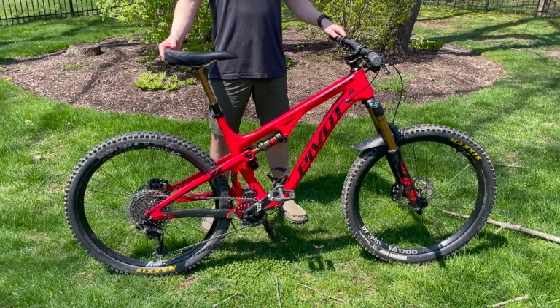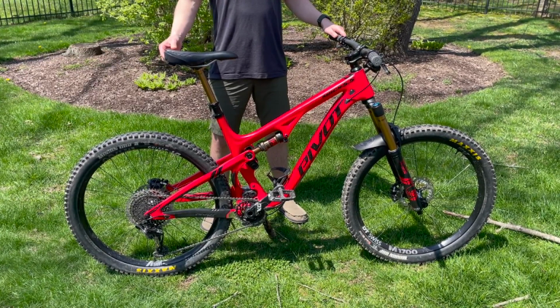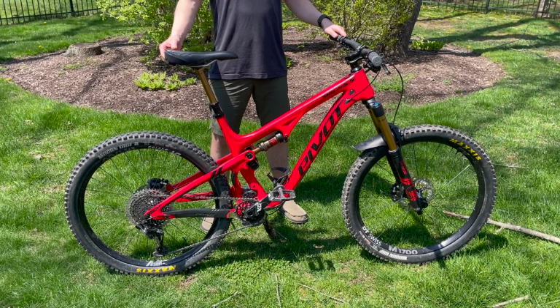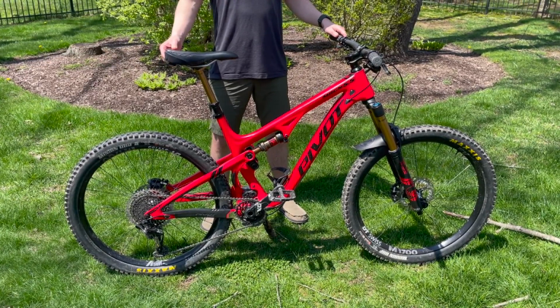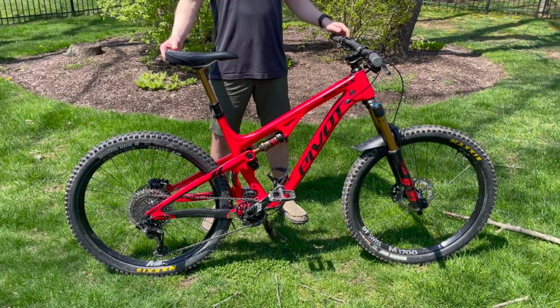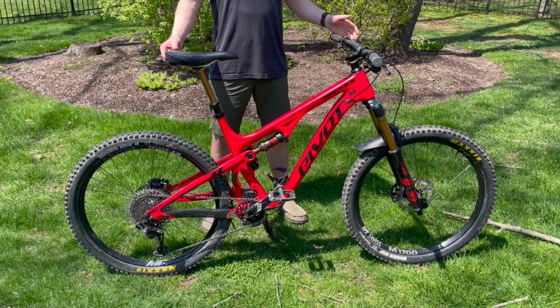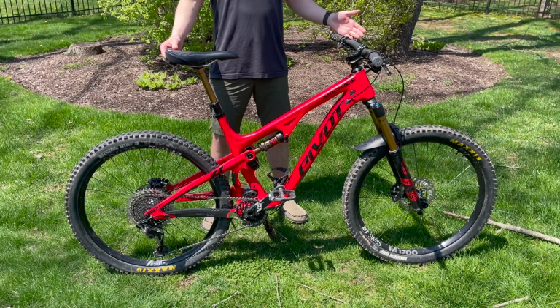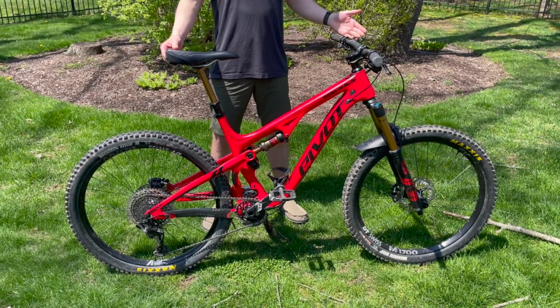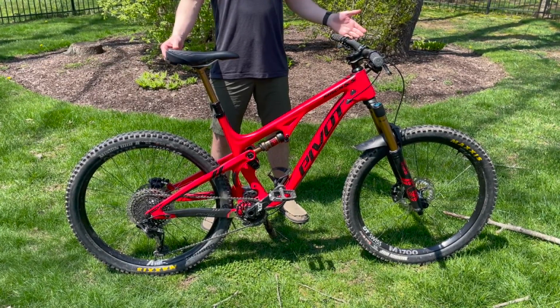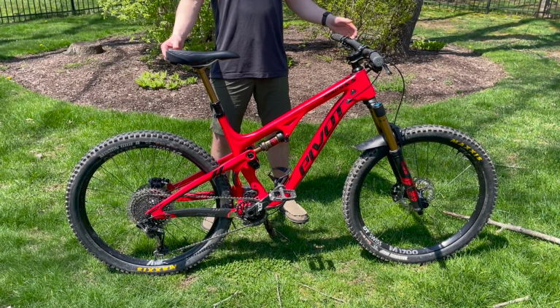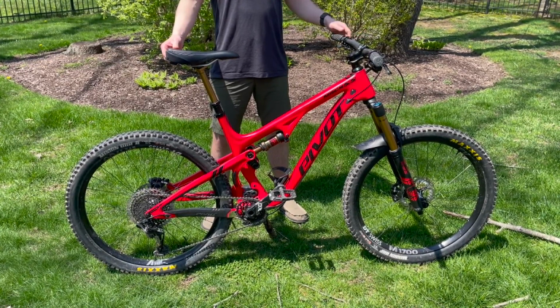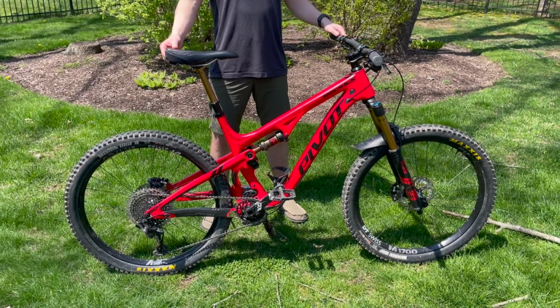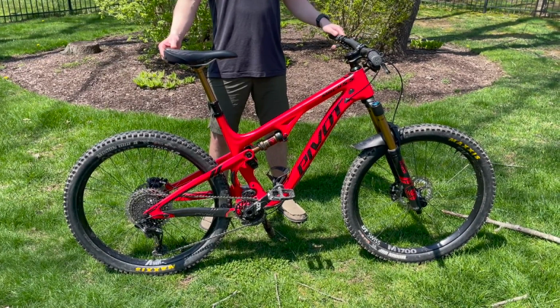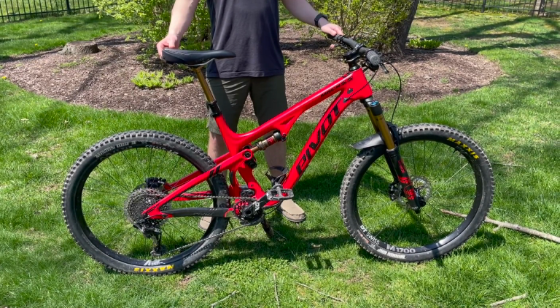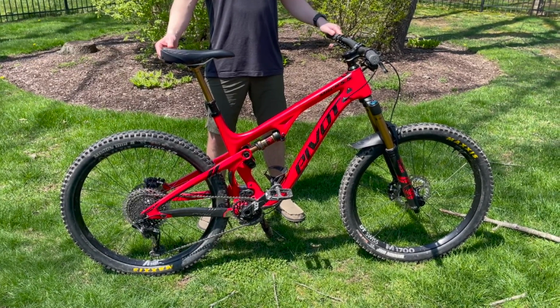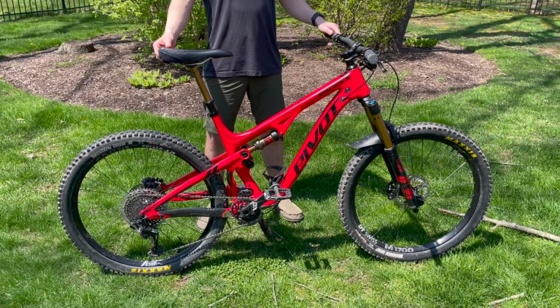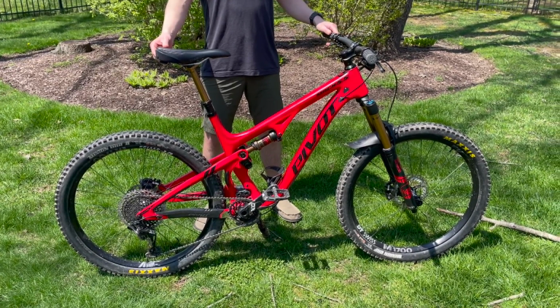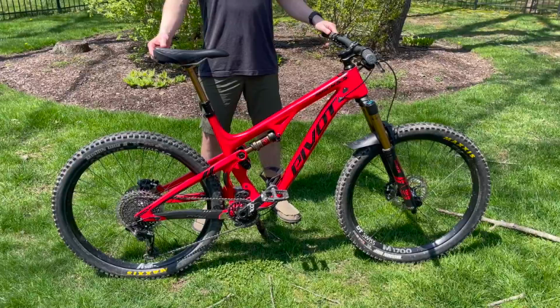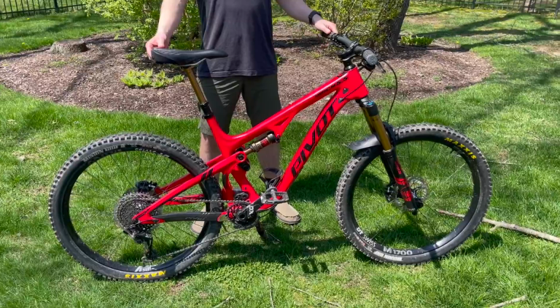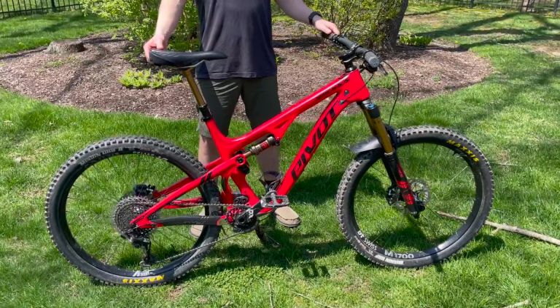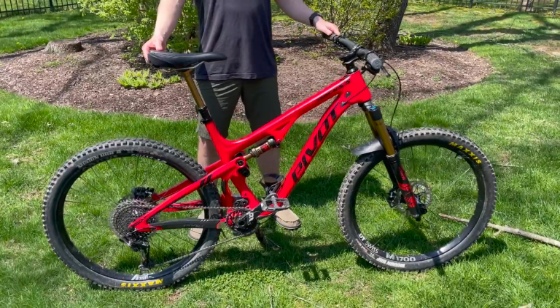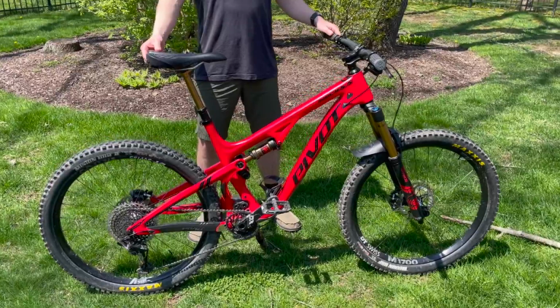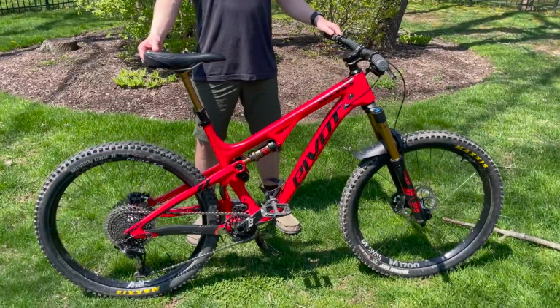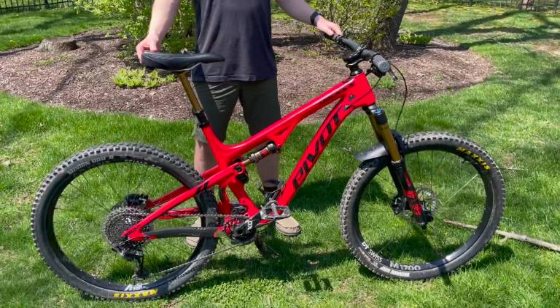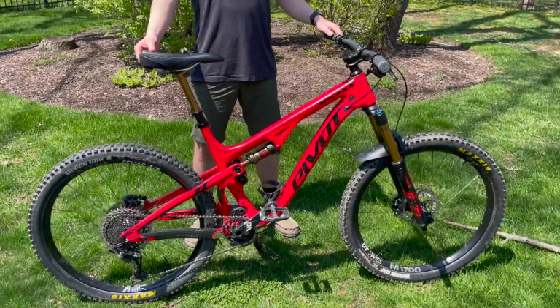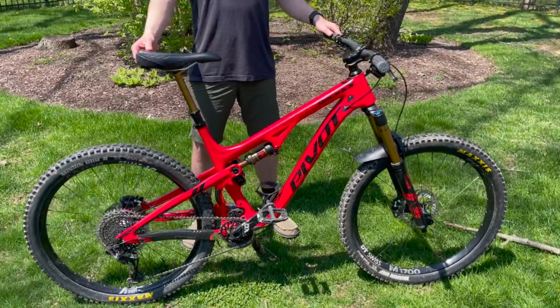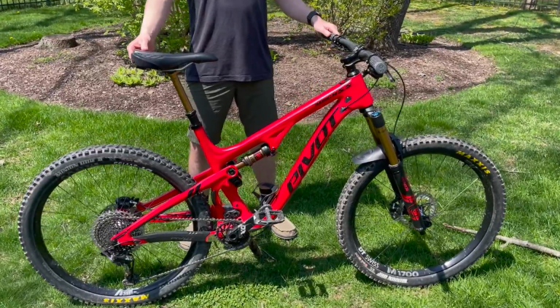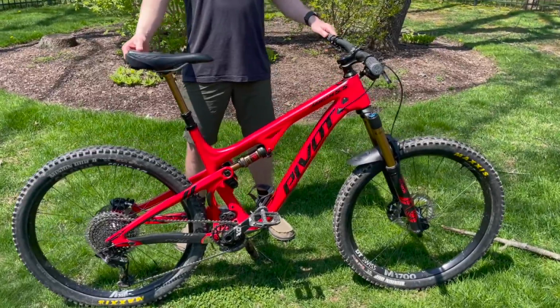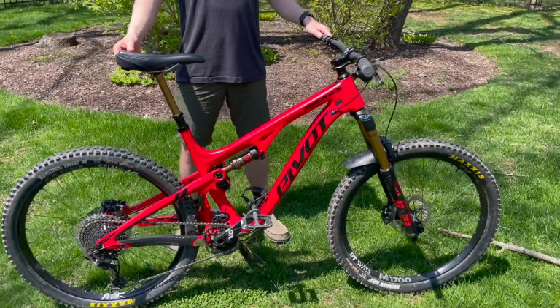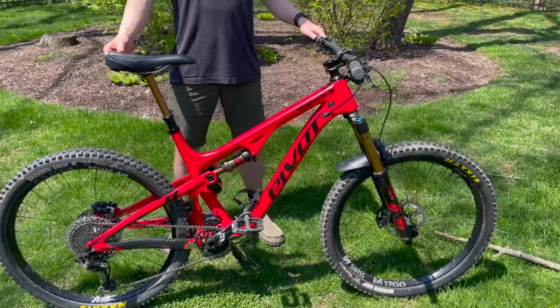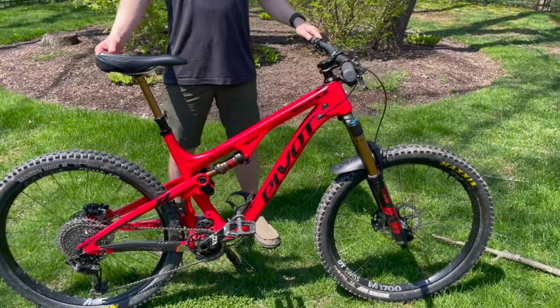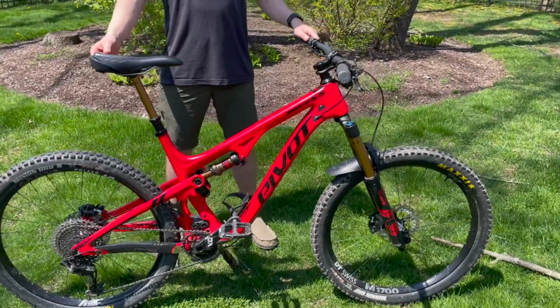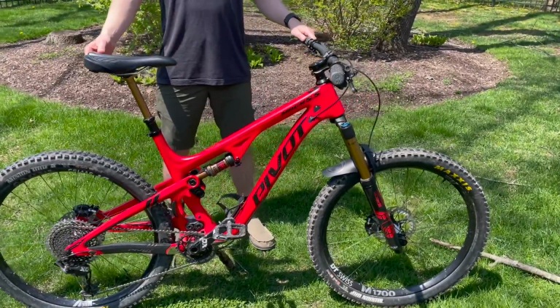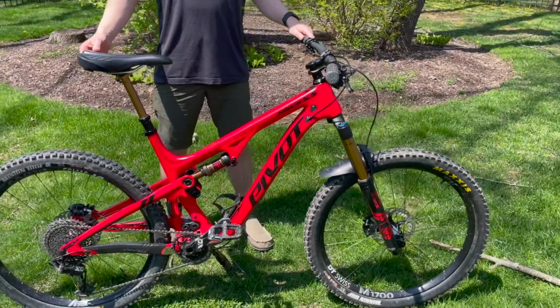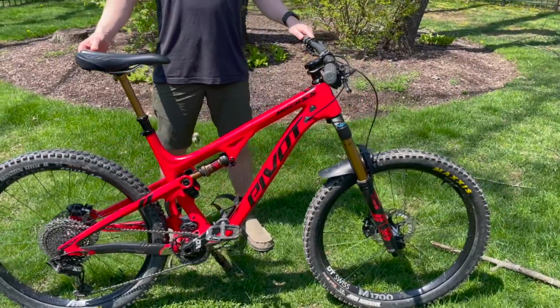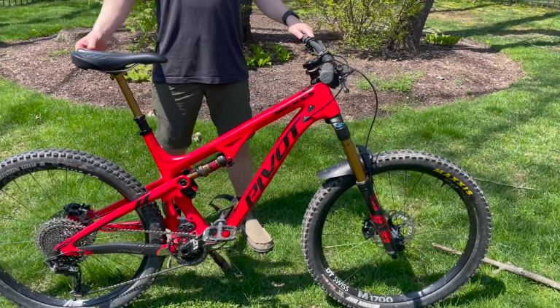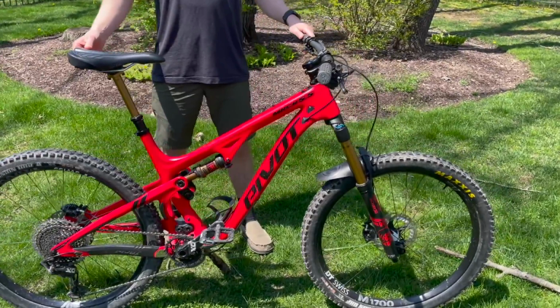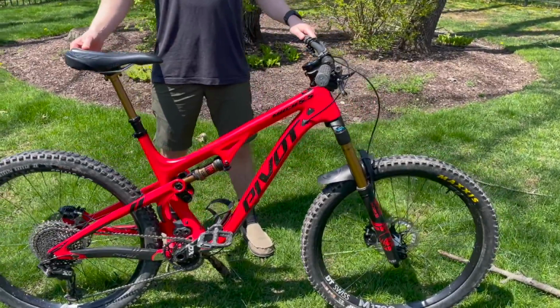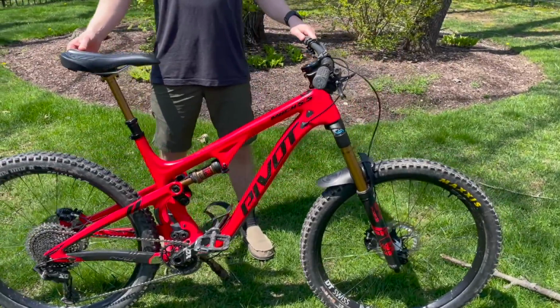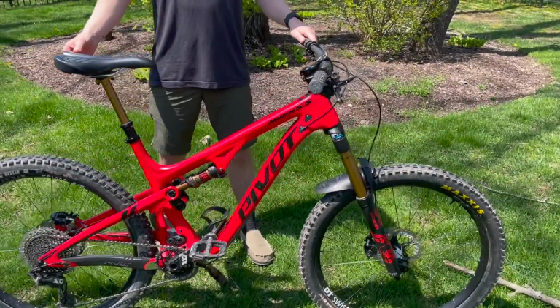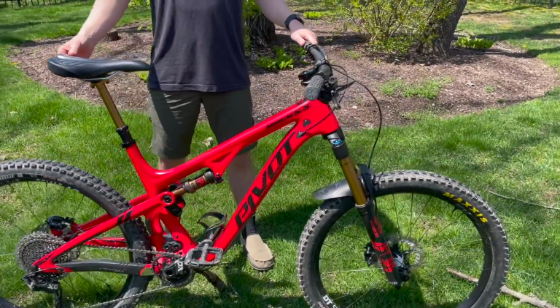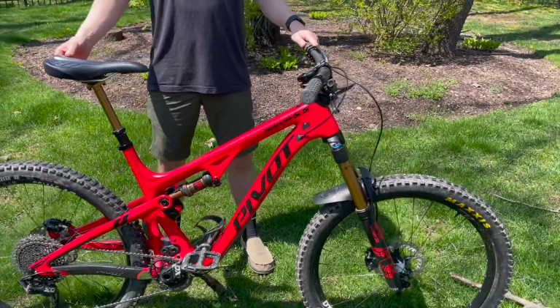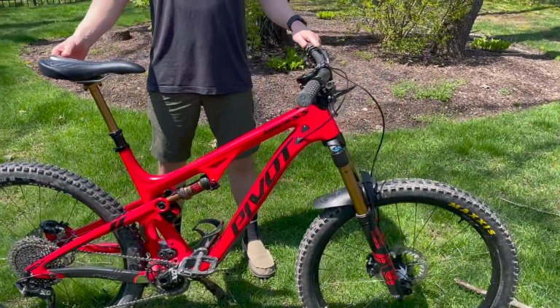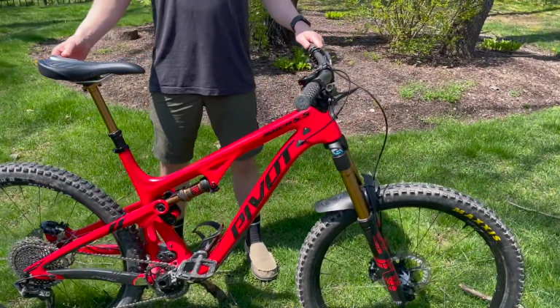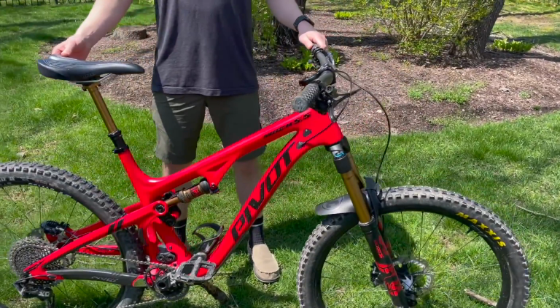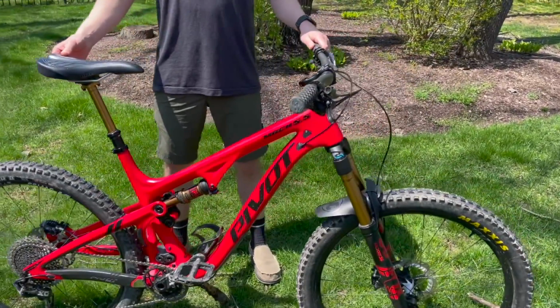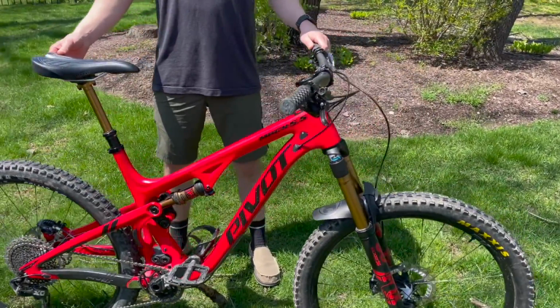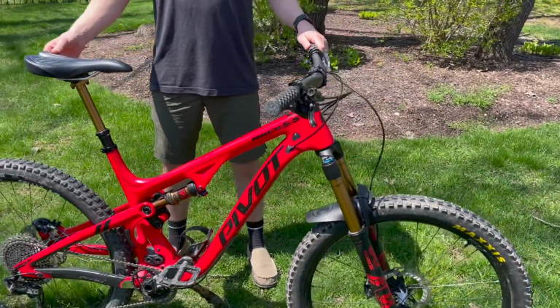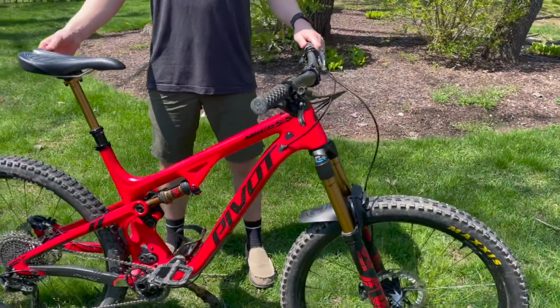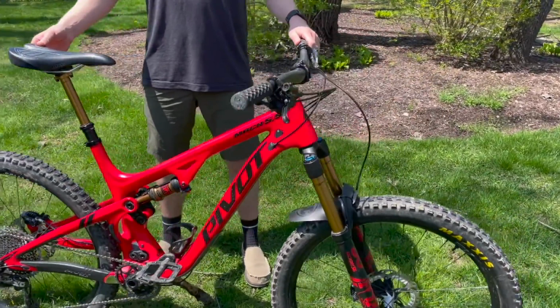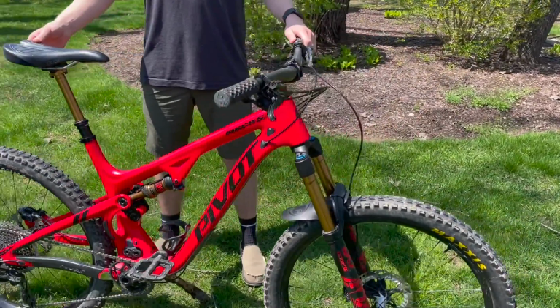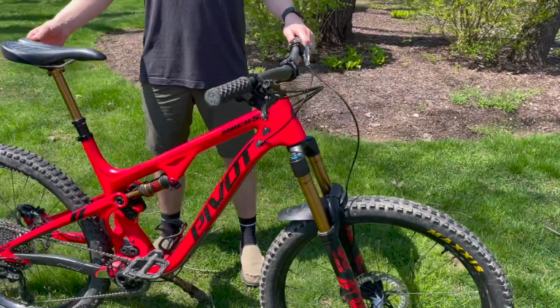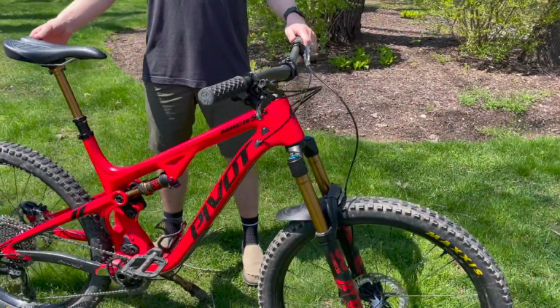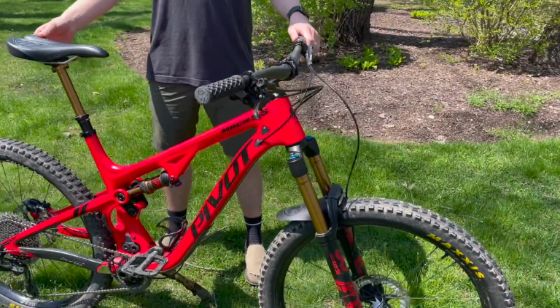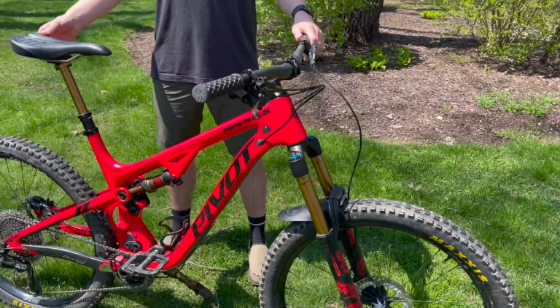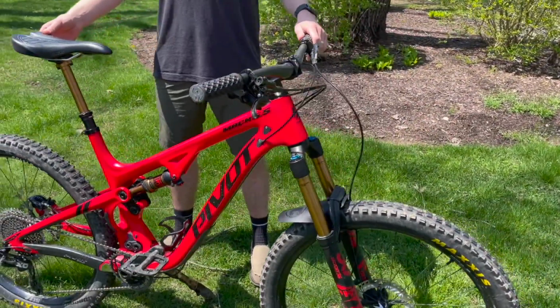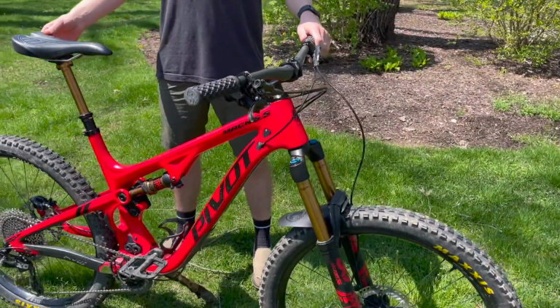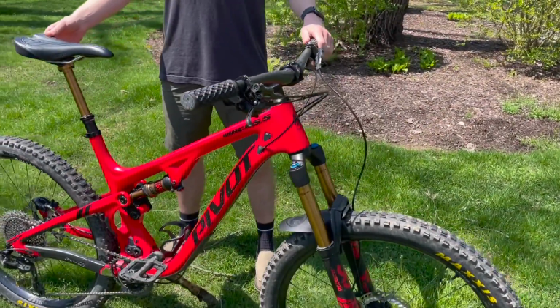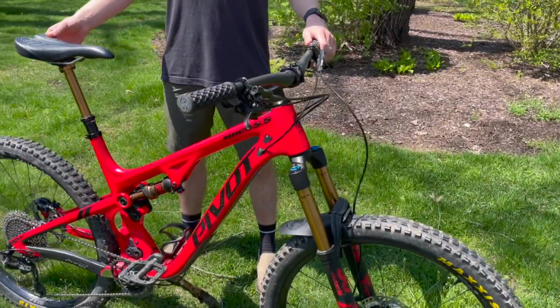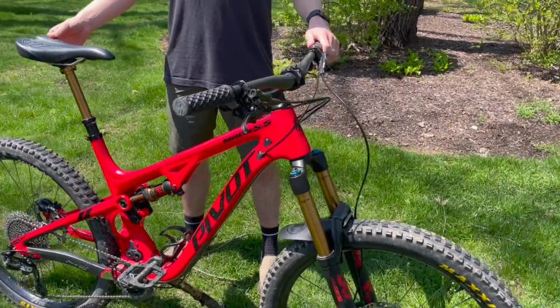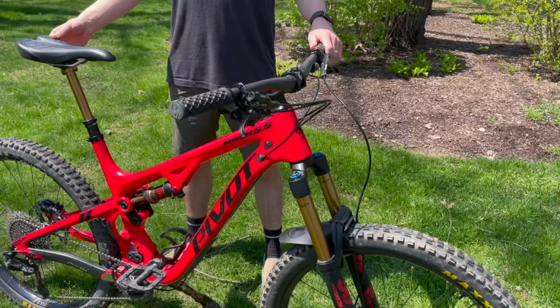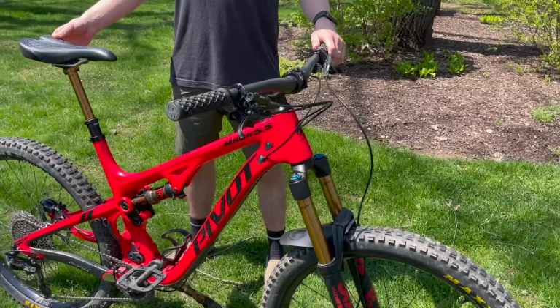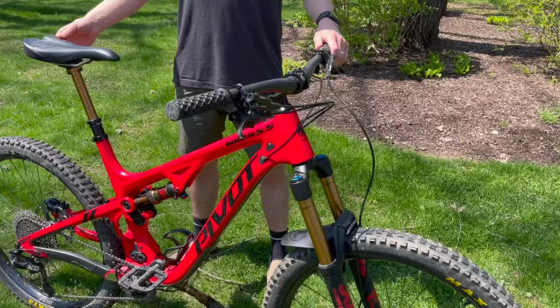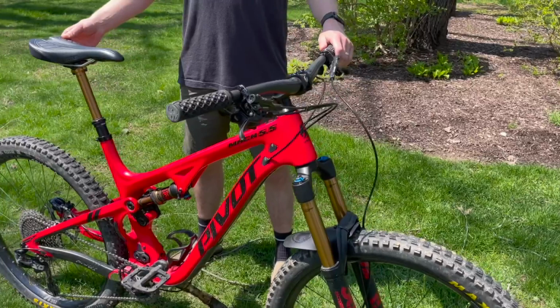I run this bike pretty much stock from what it came with, with the X01 build. When you pay that much money for a bike, there's not a lot to change.